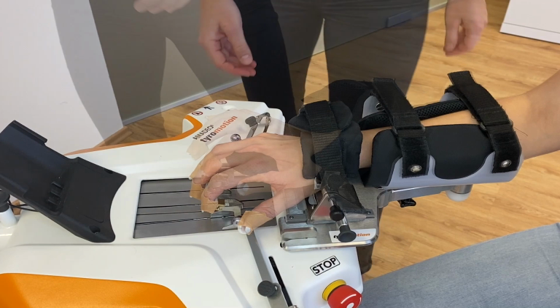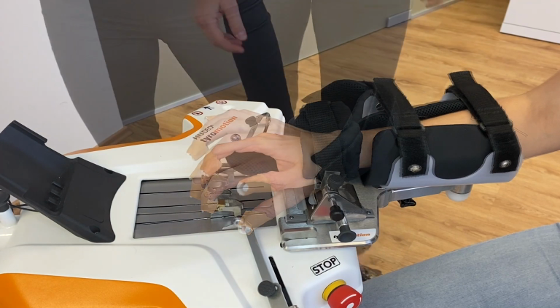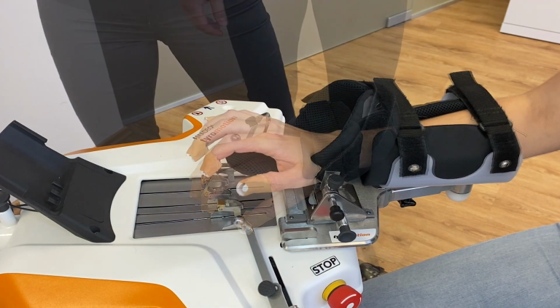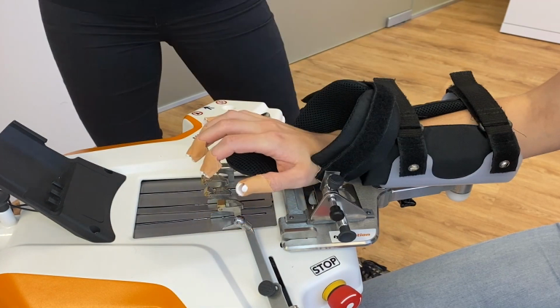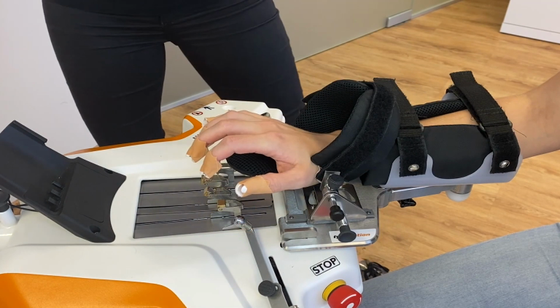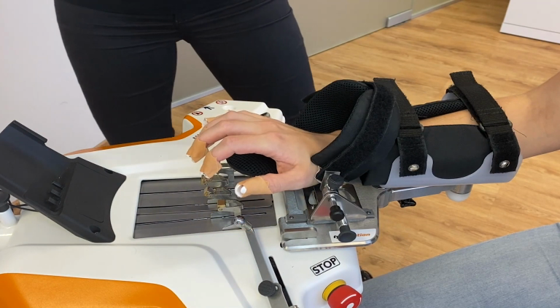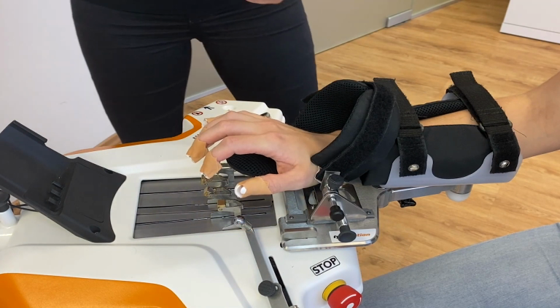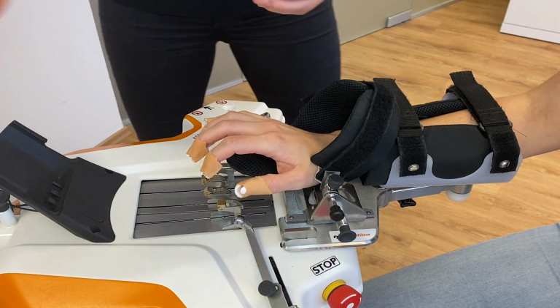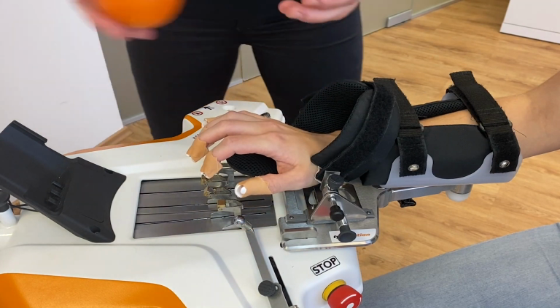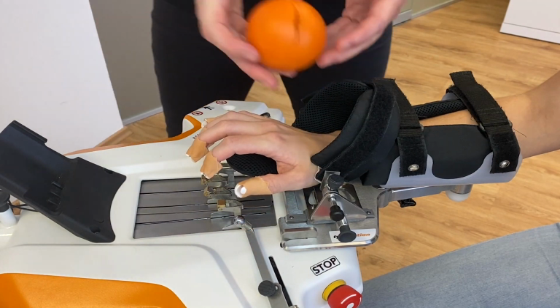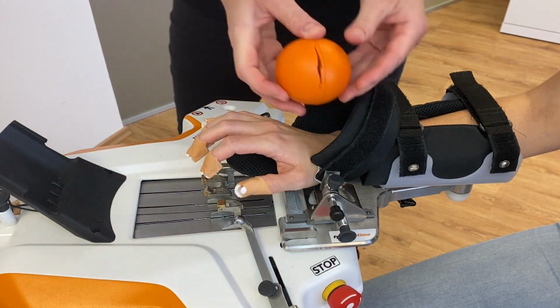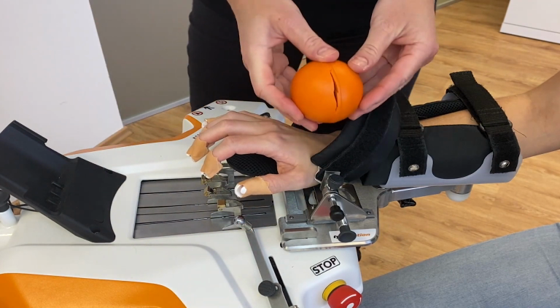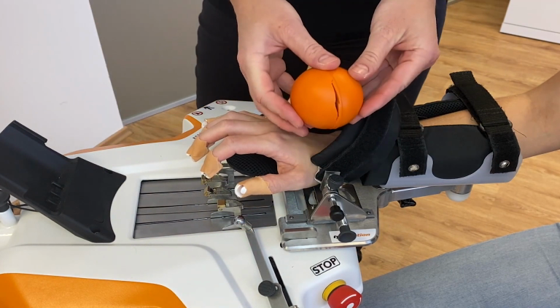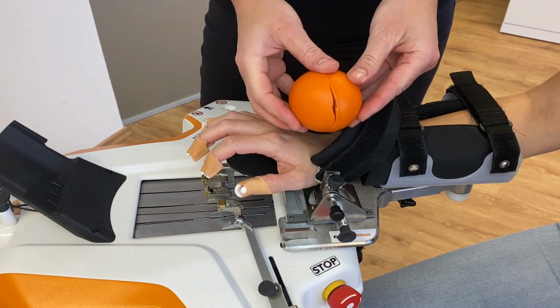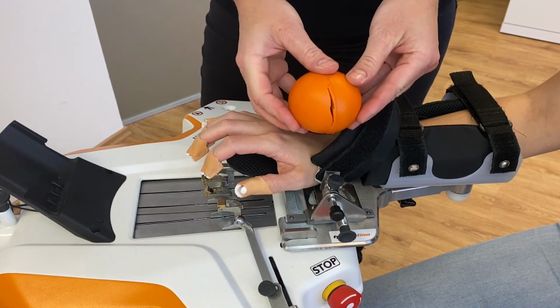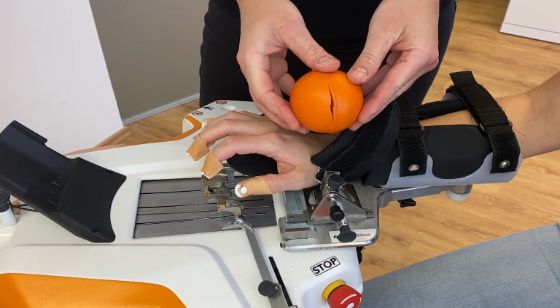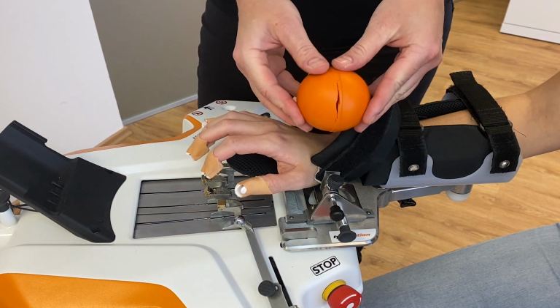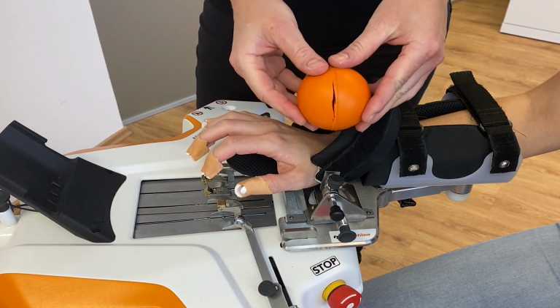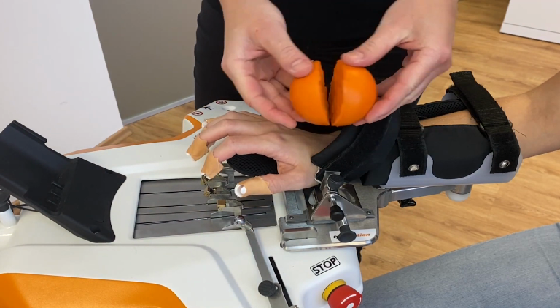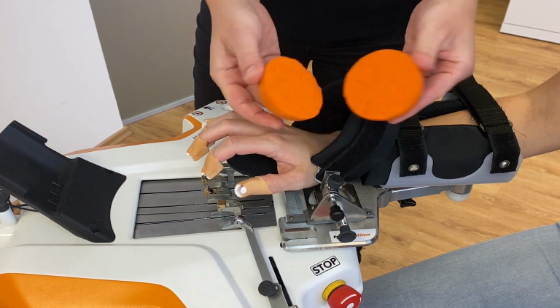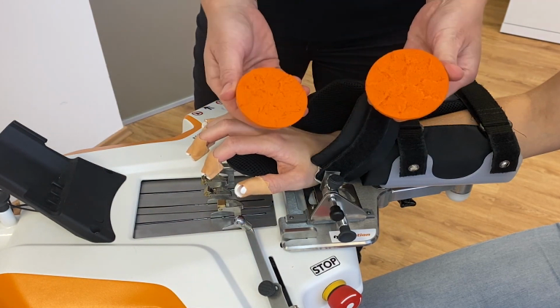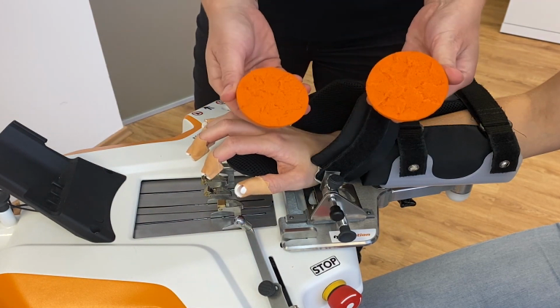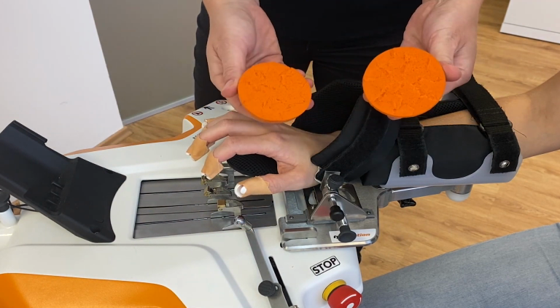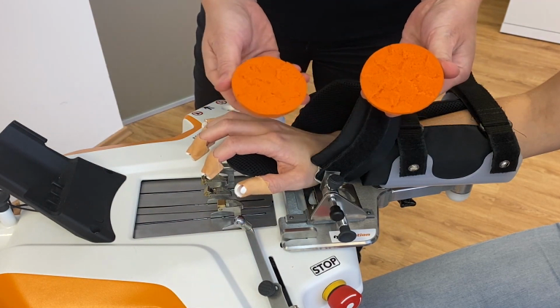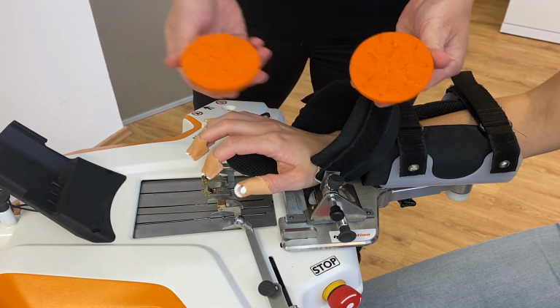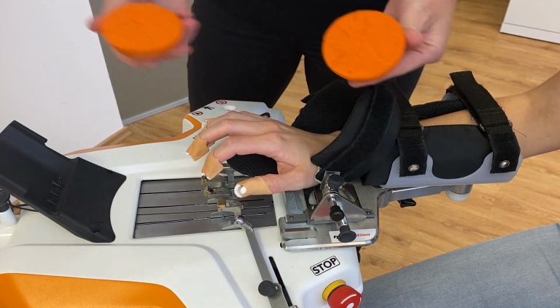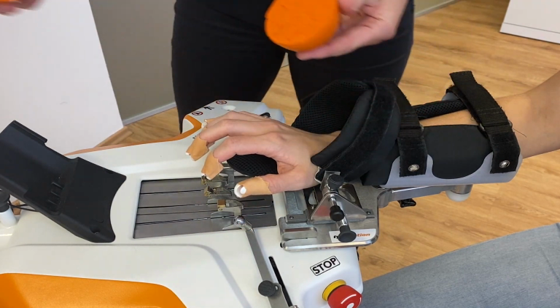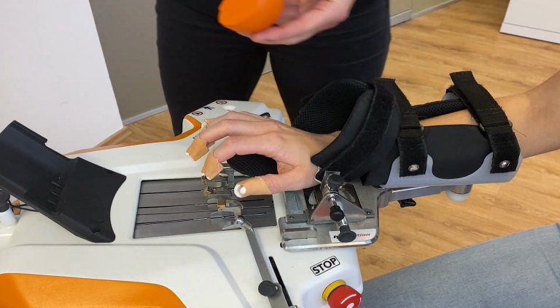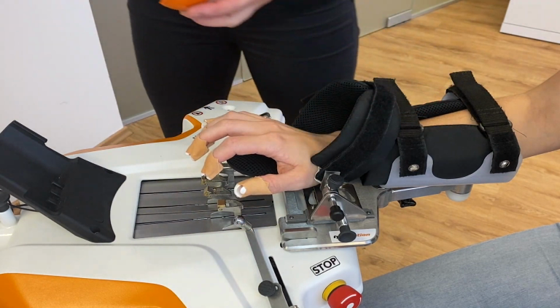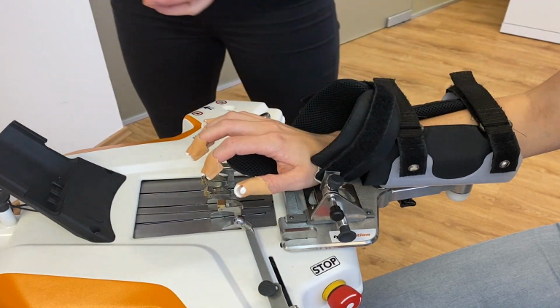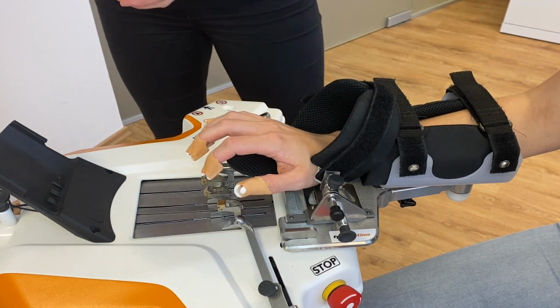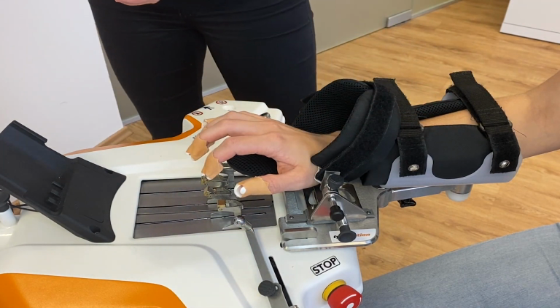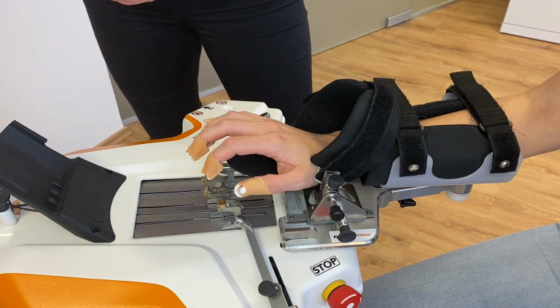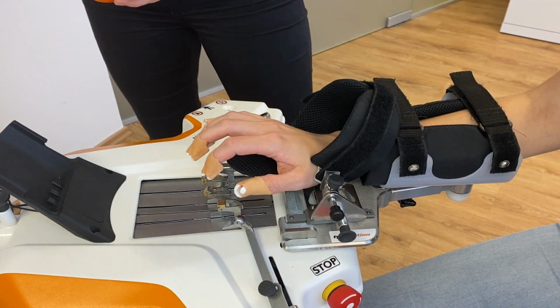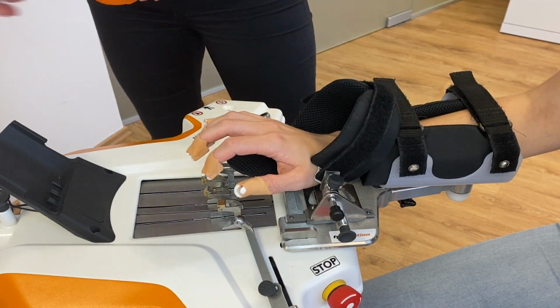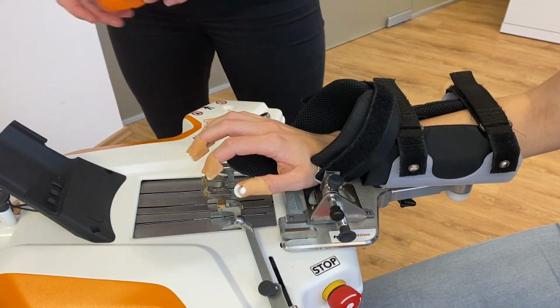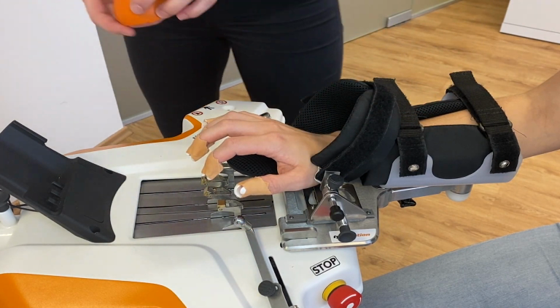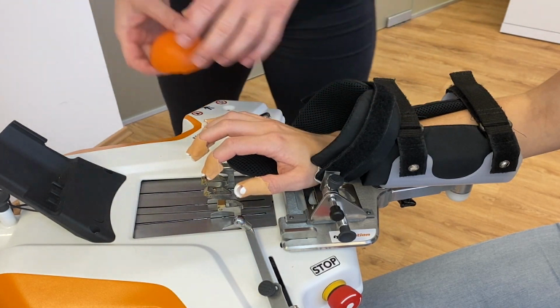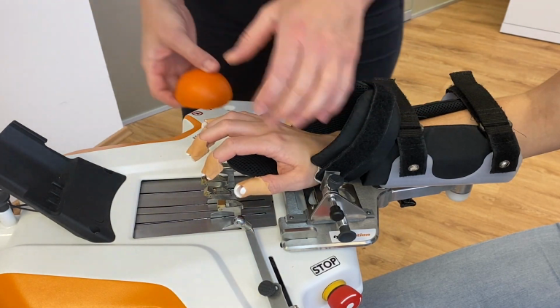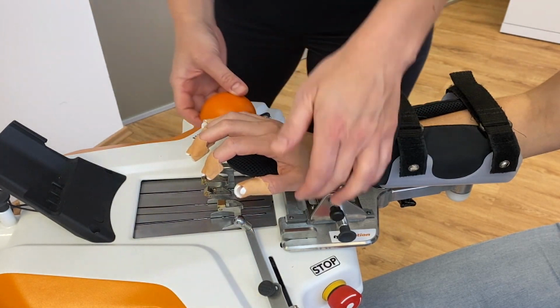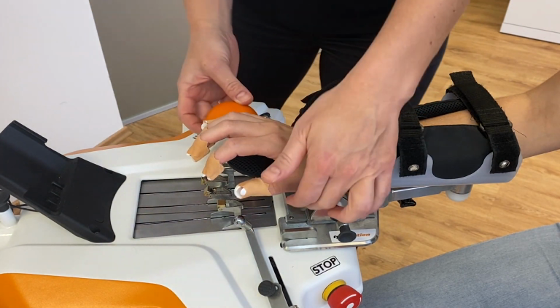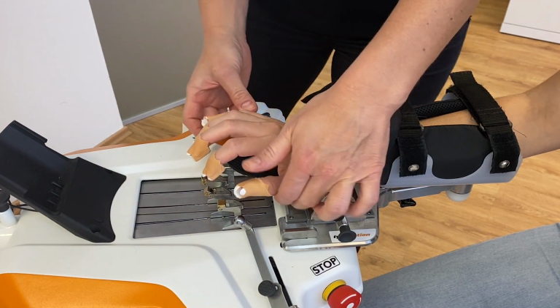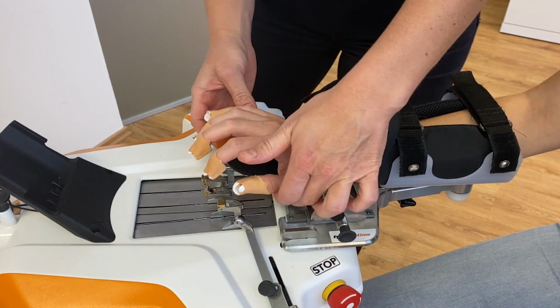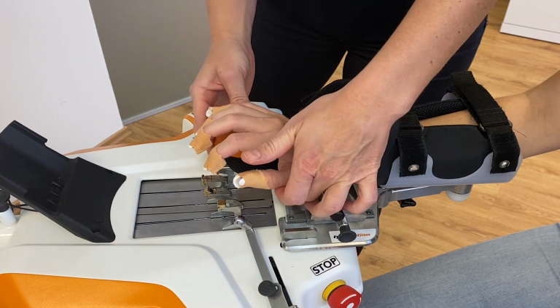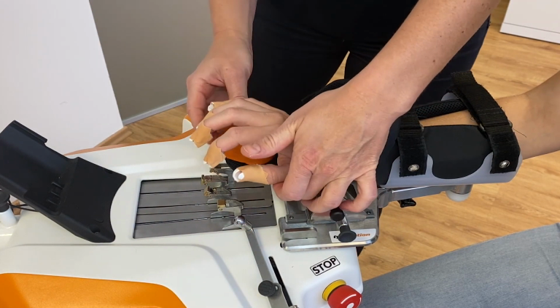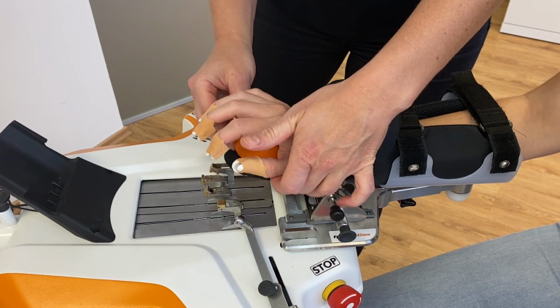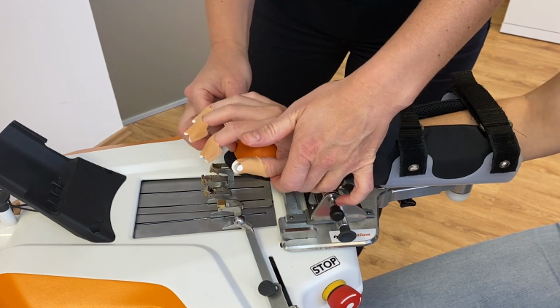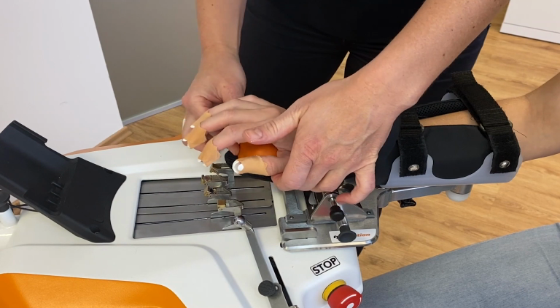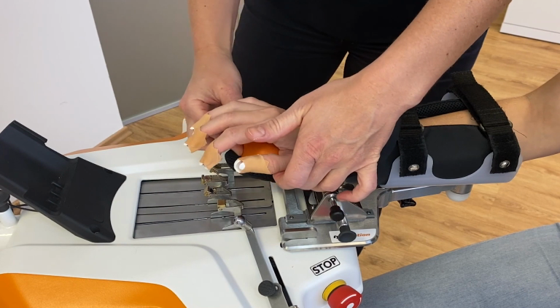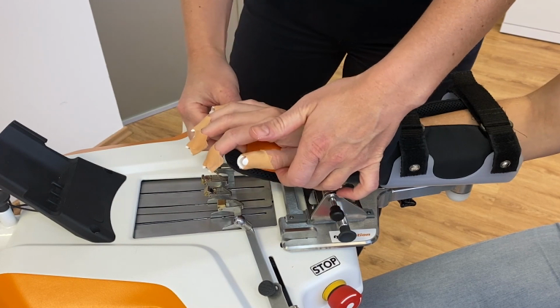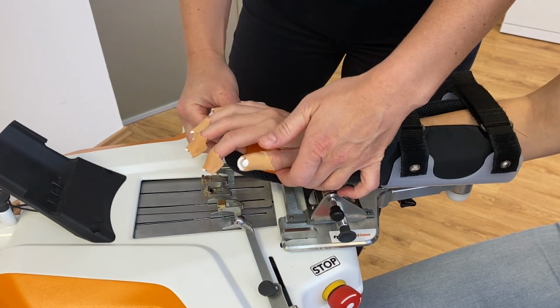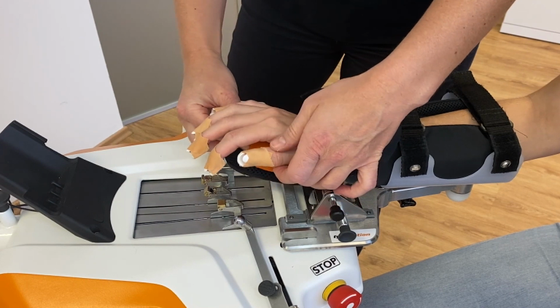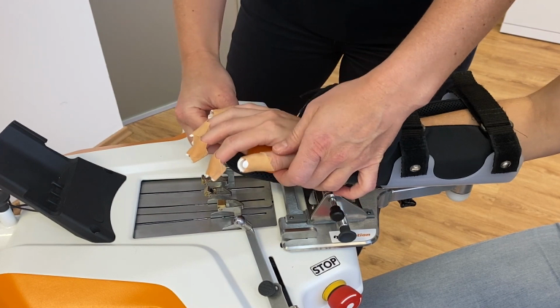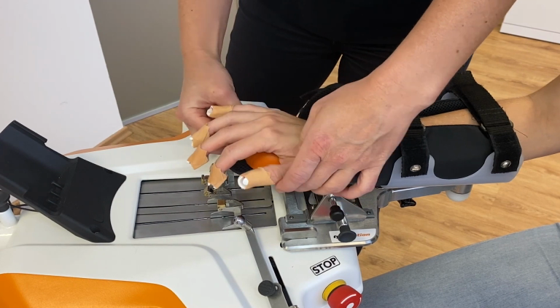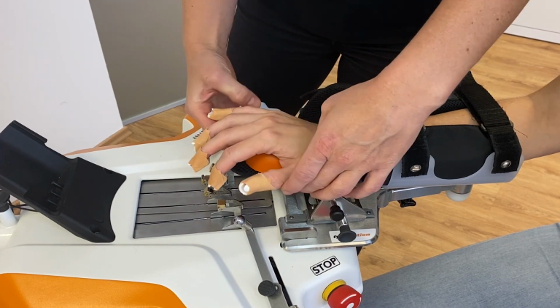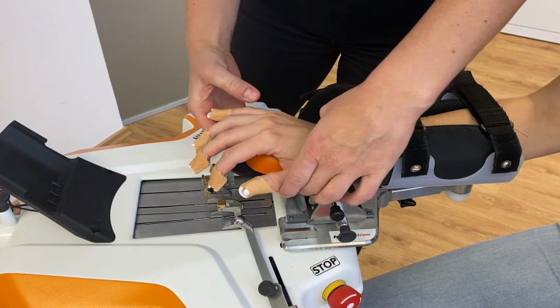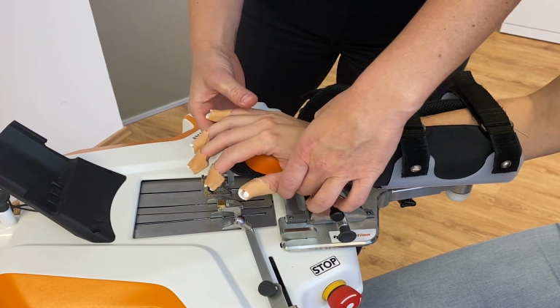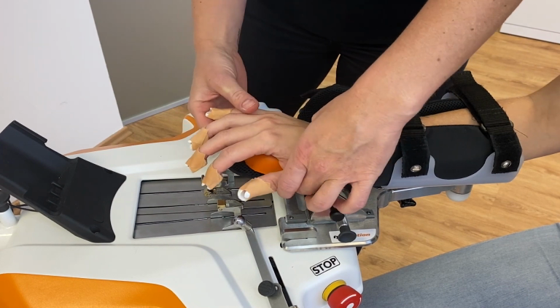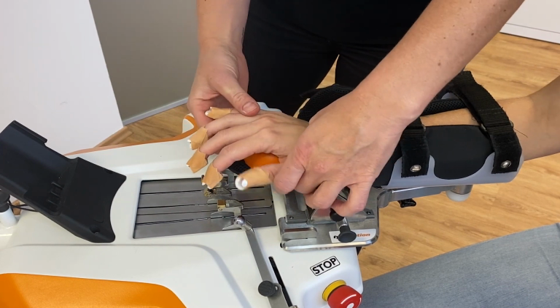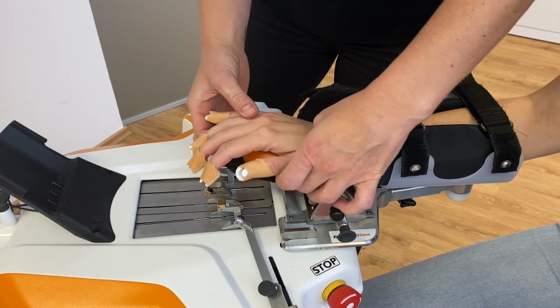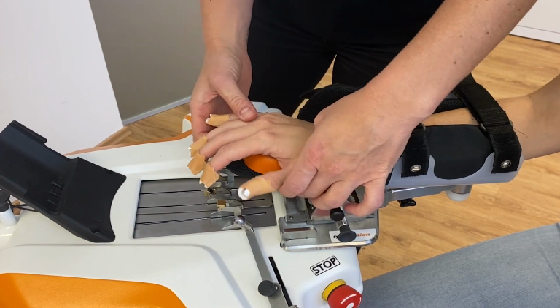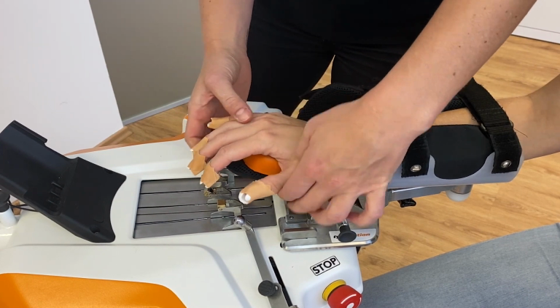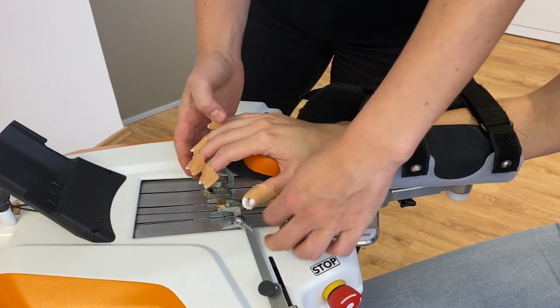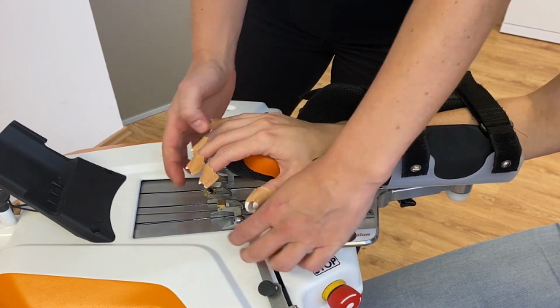In our example, we cut a softball into two halves and support the palm of the hand with one half.